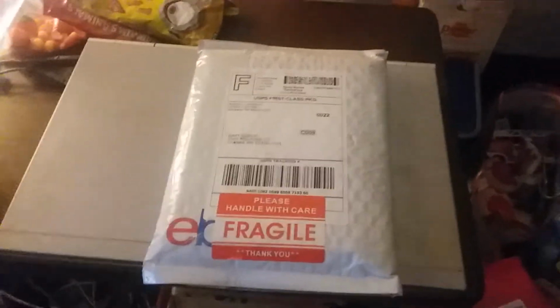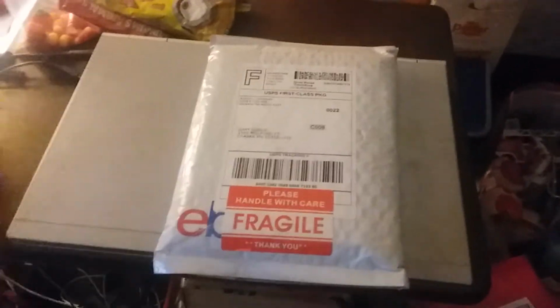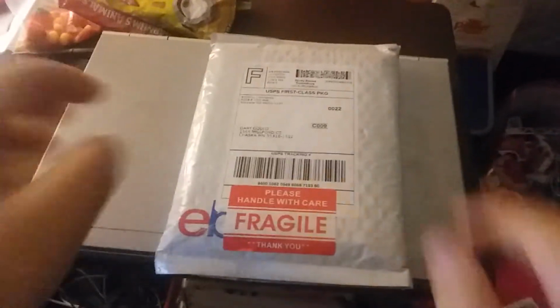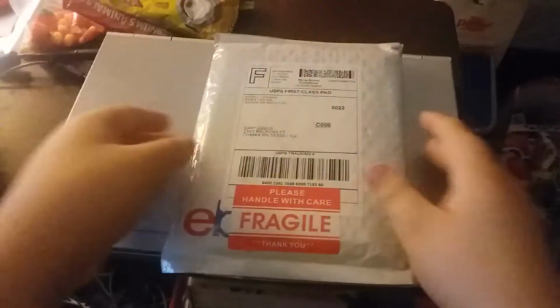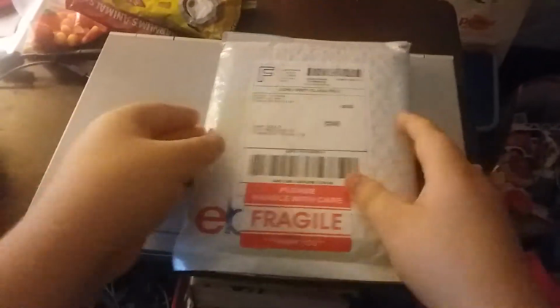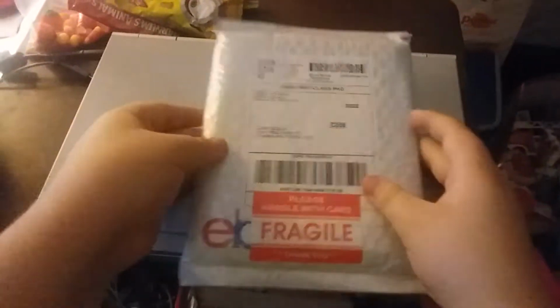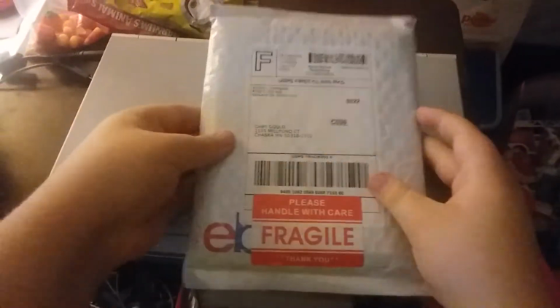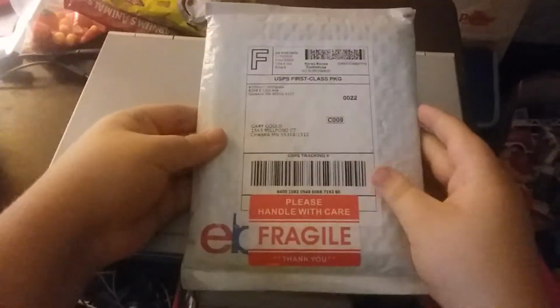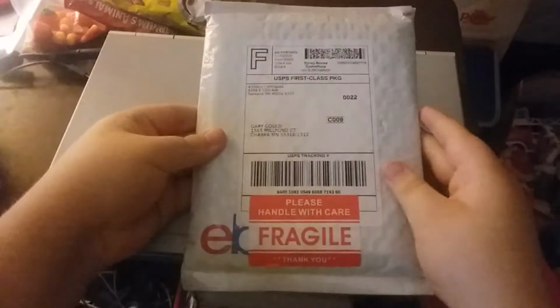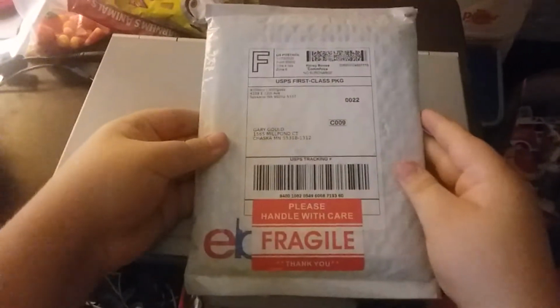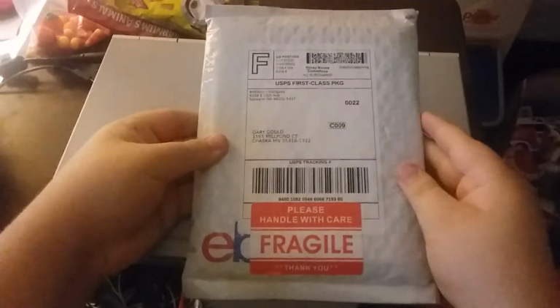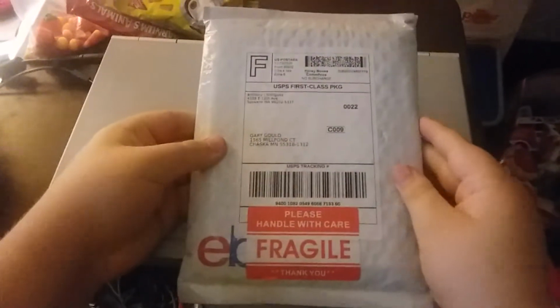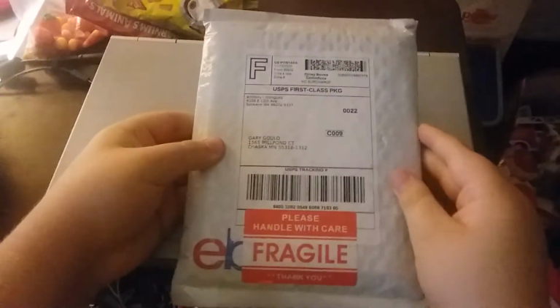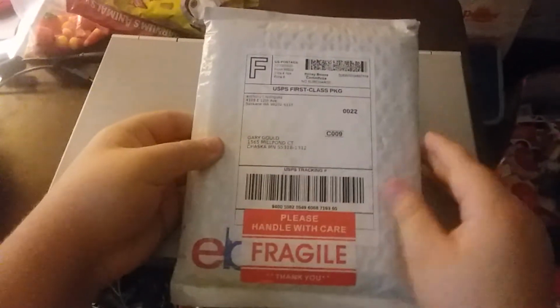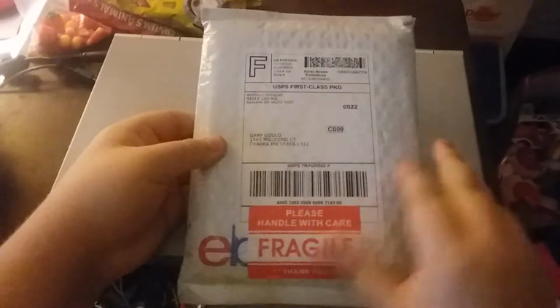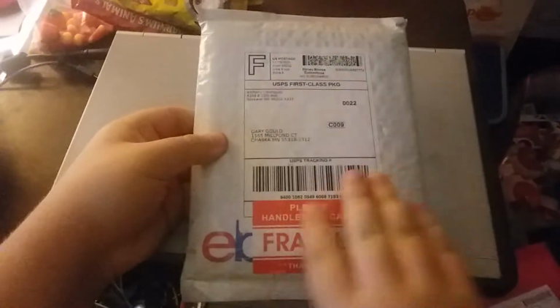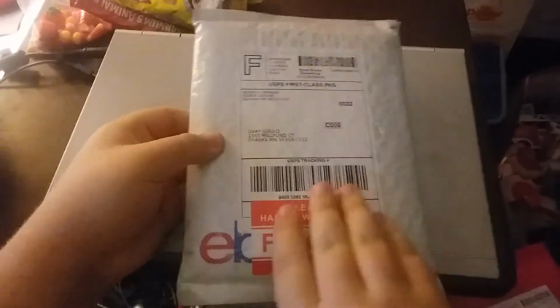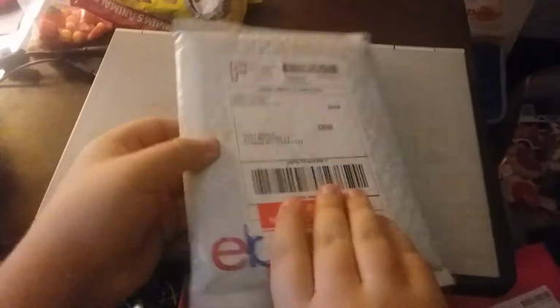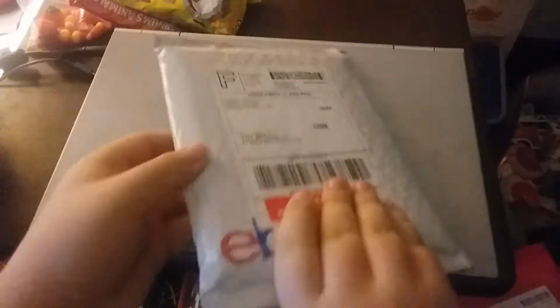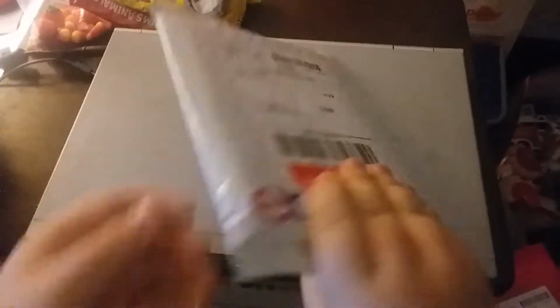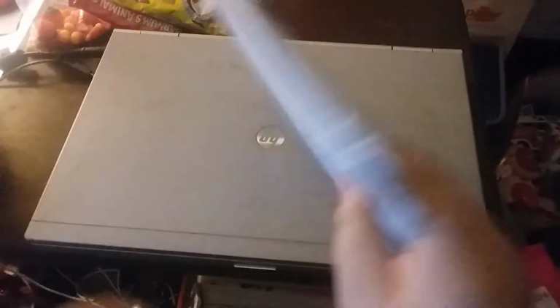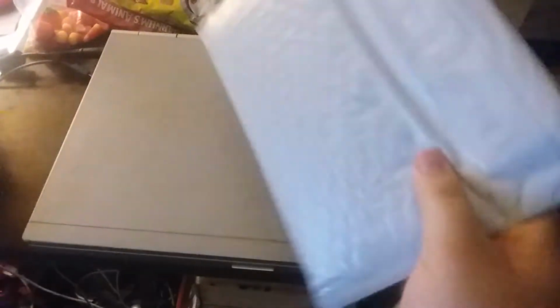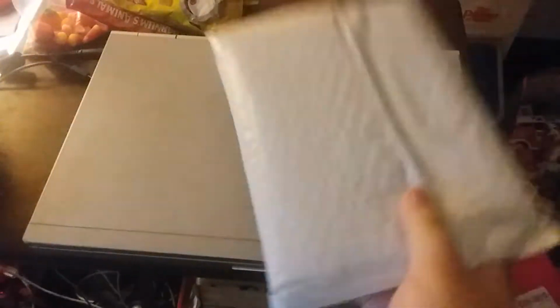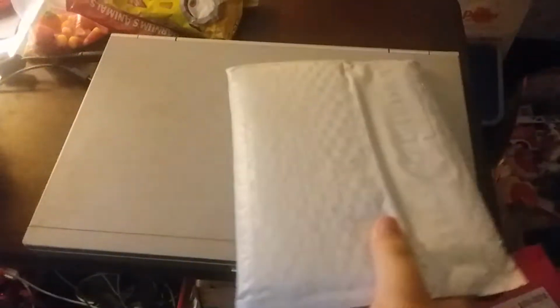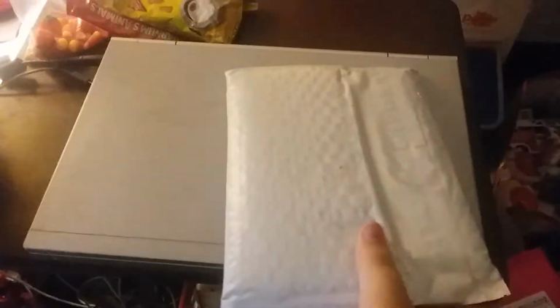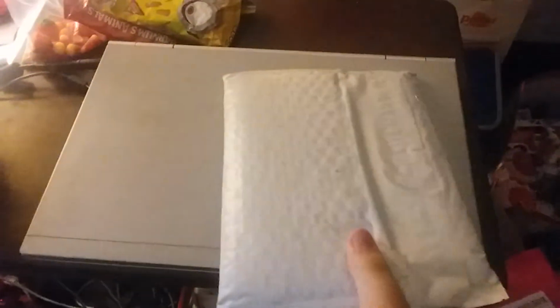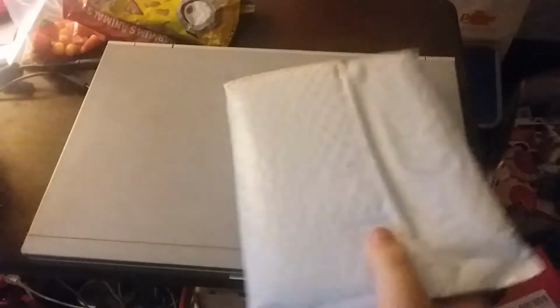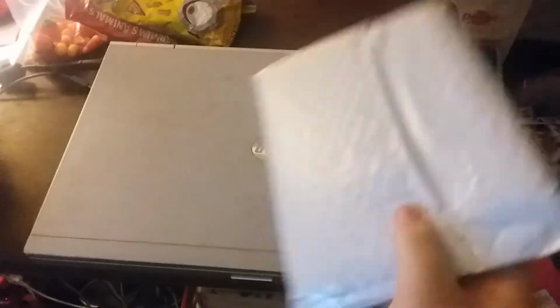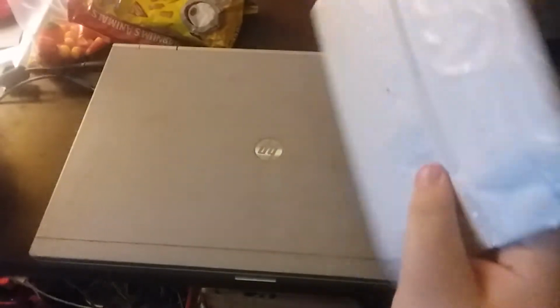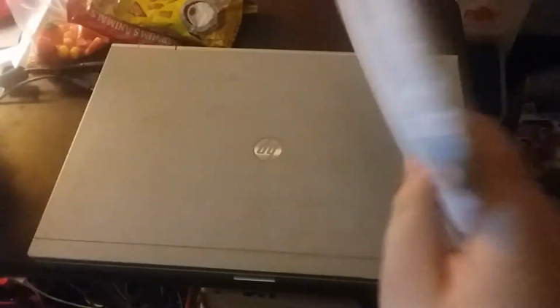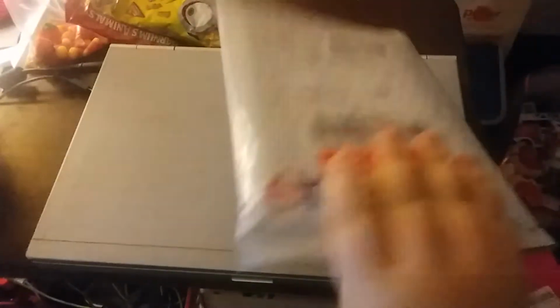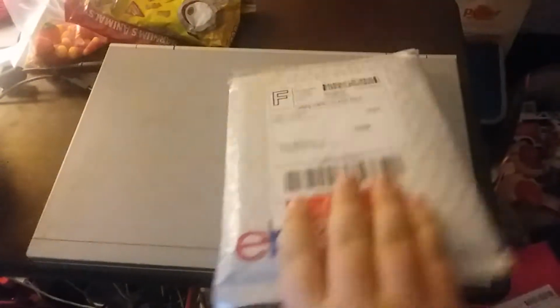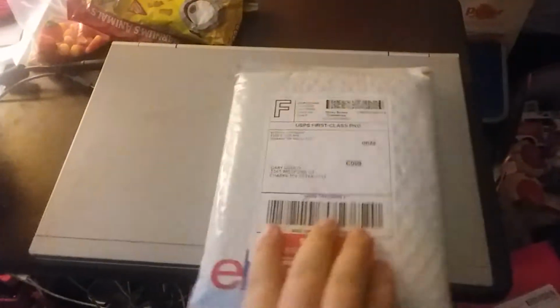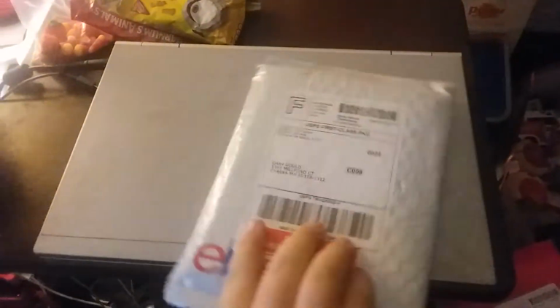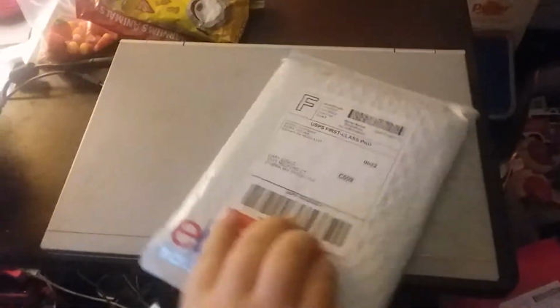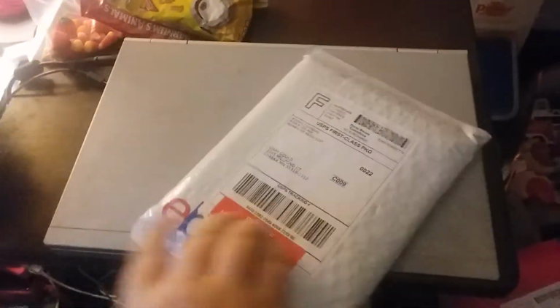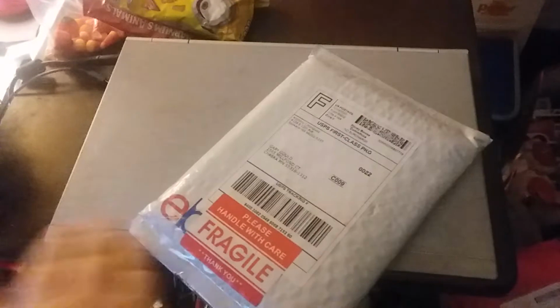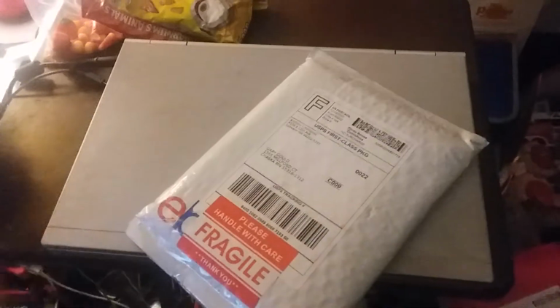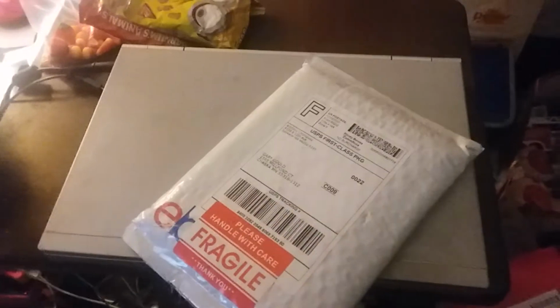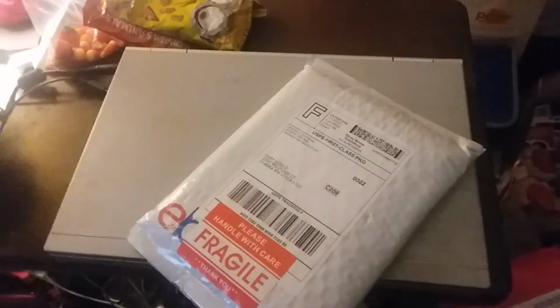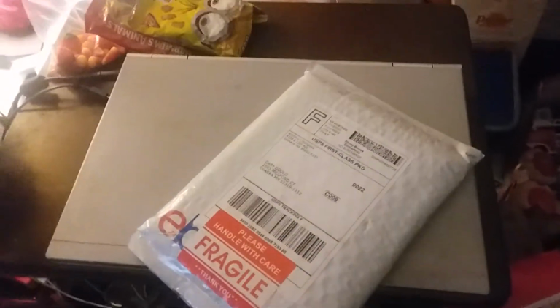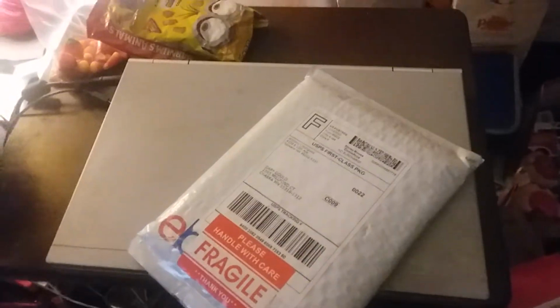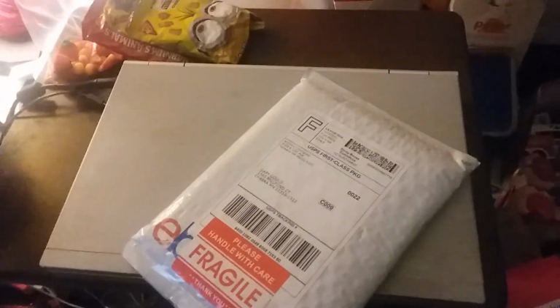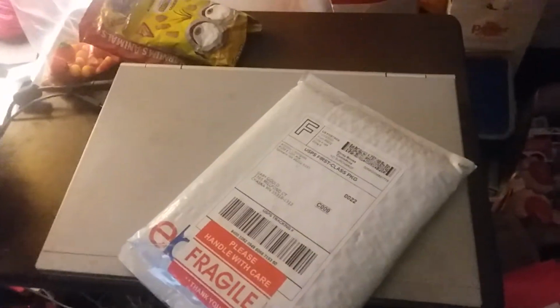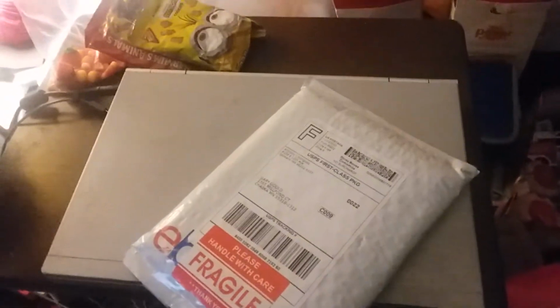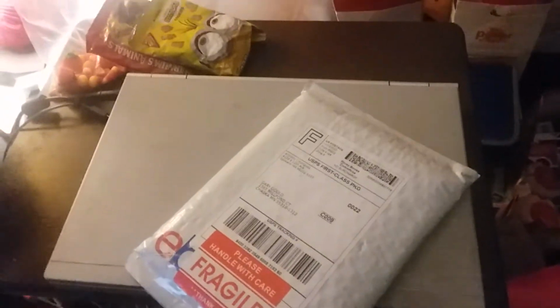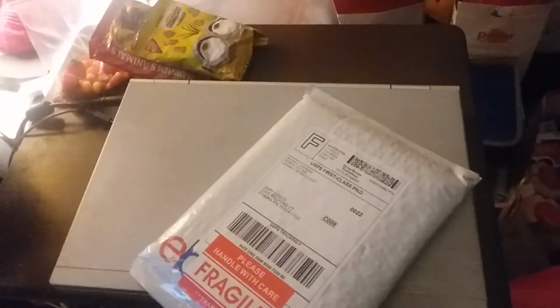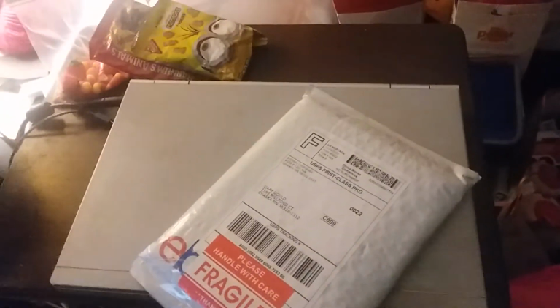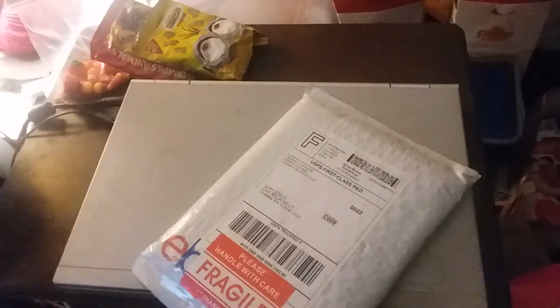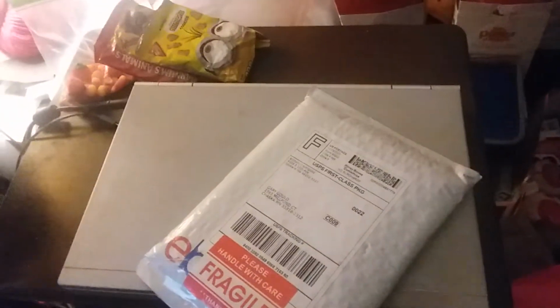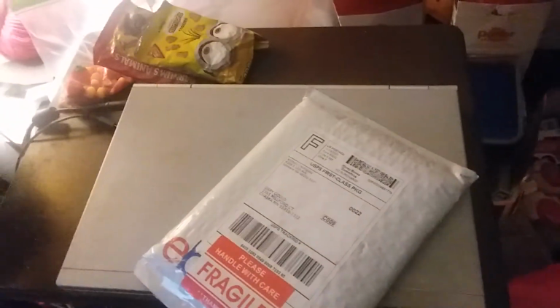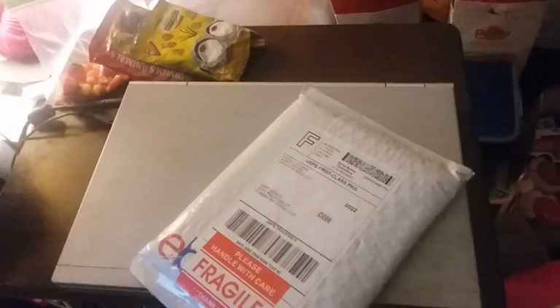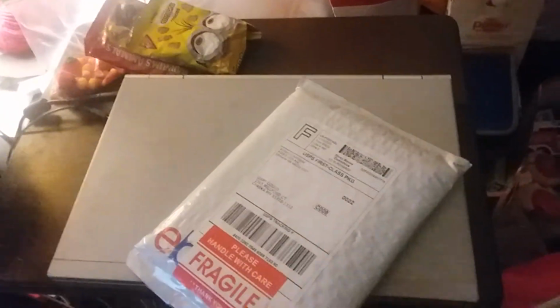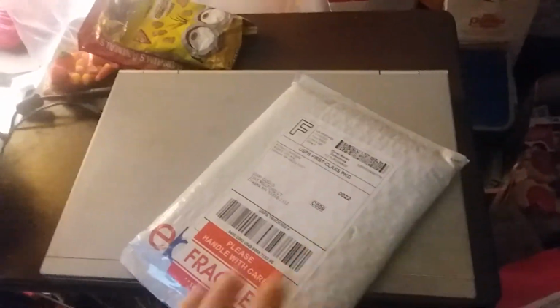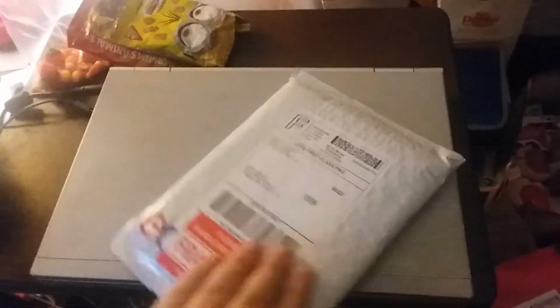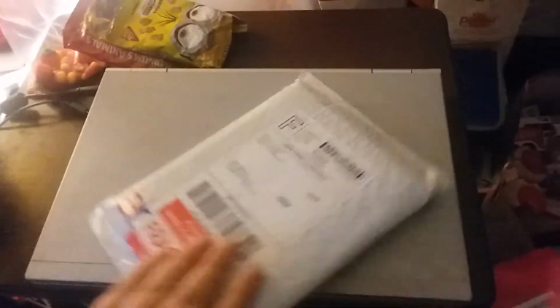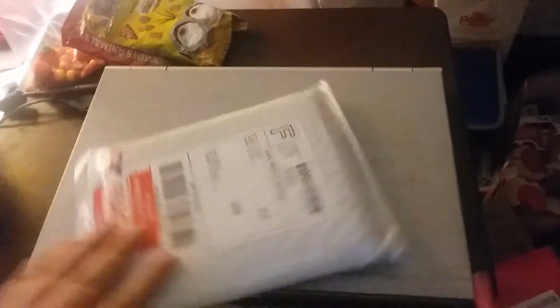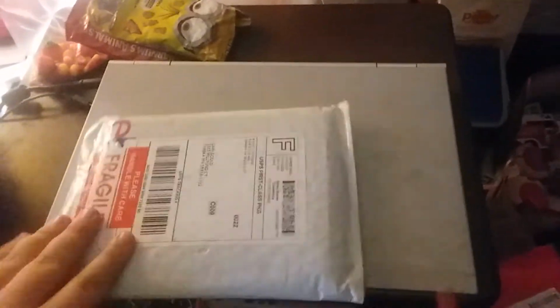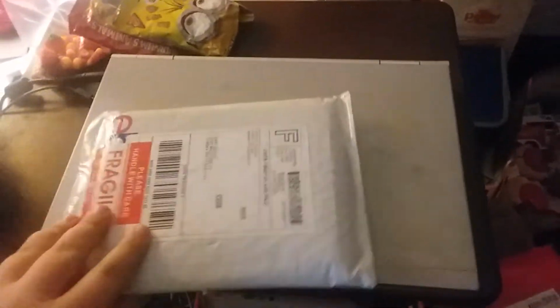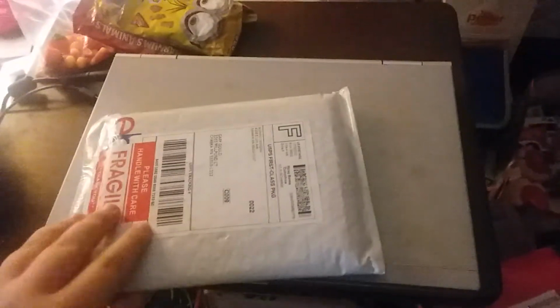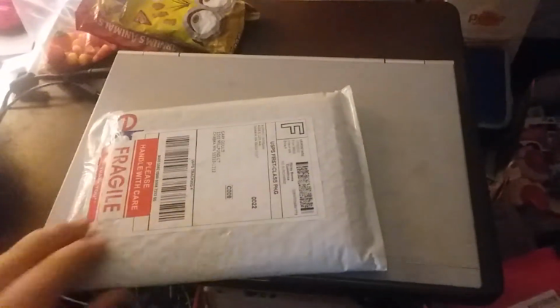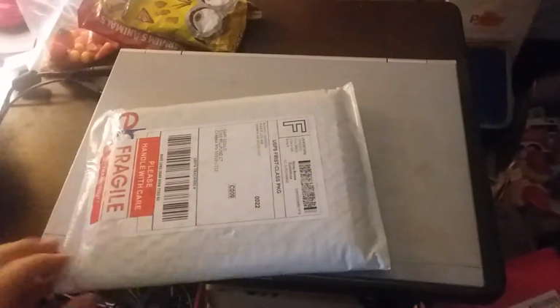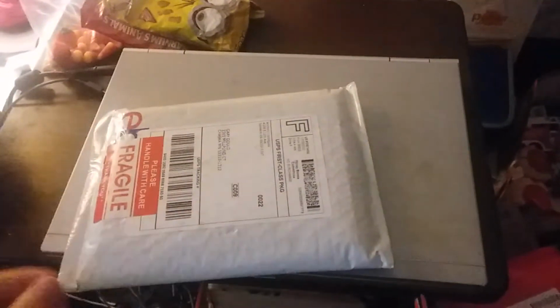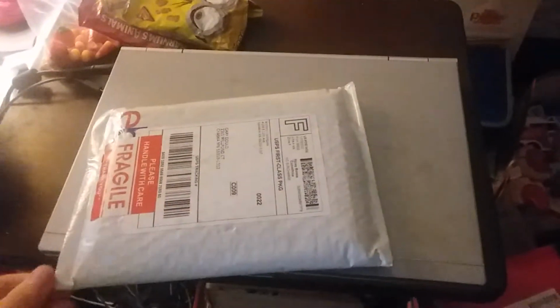Okay, now we have the third package to open for eBay. Let's see what's inside.